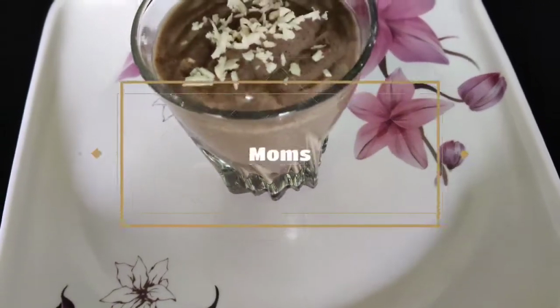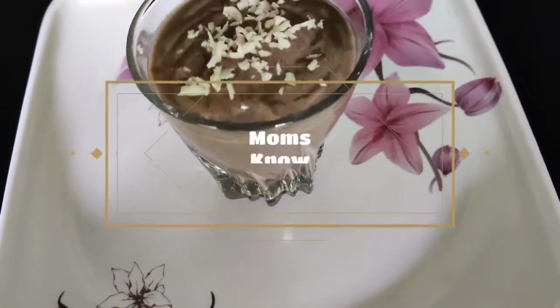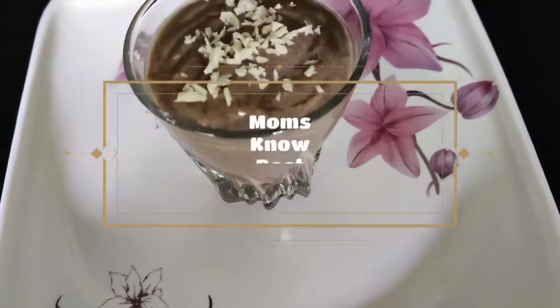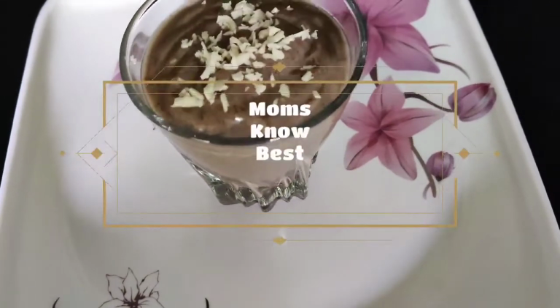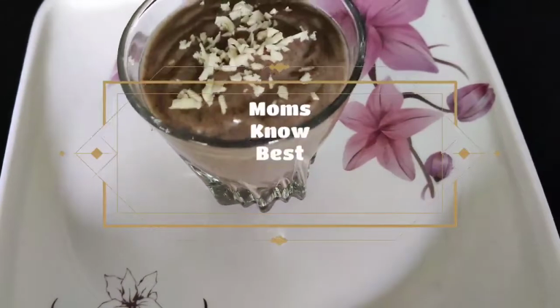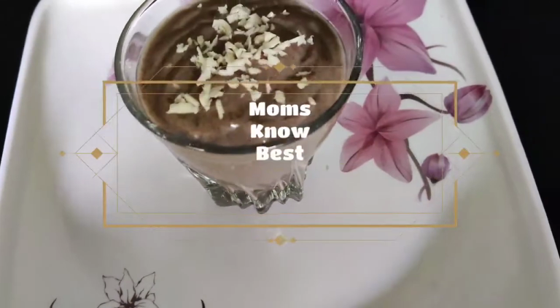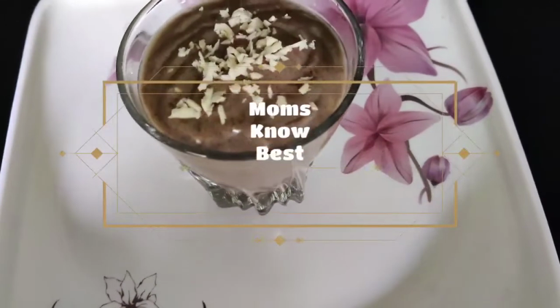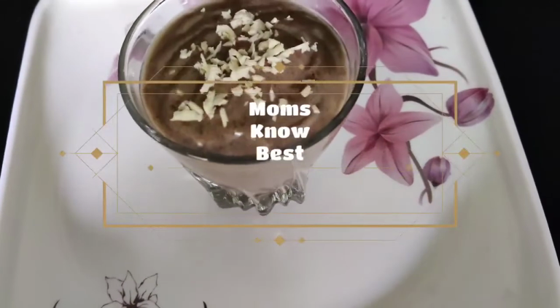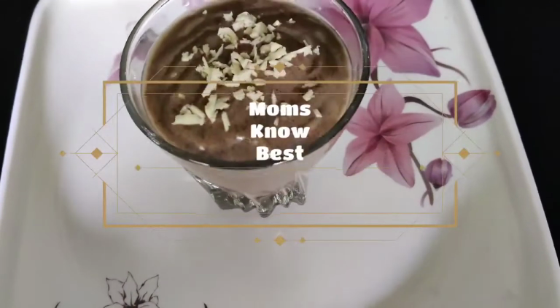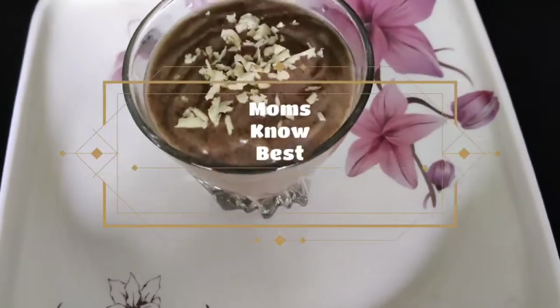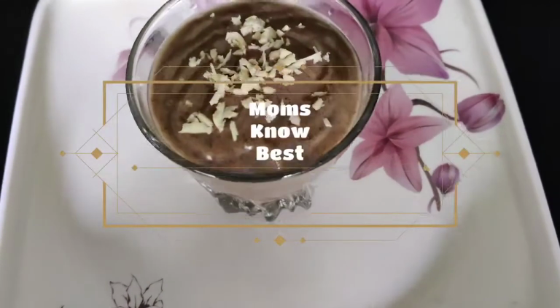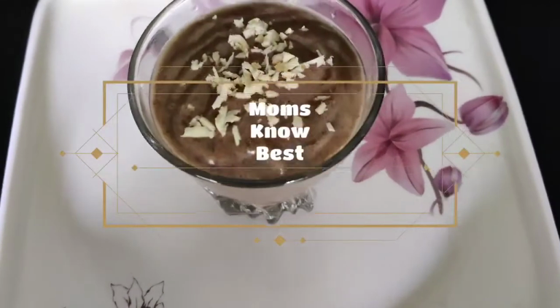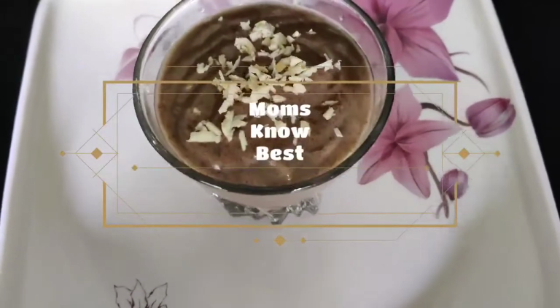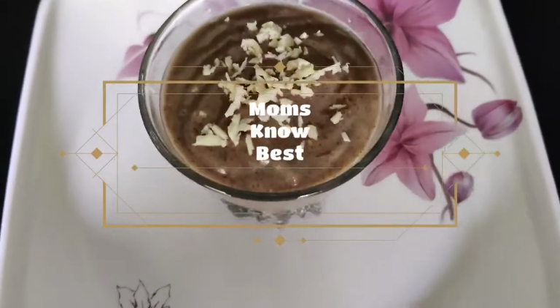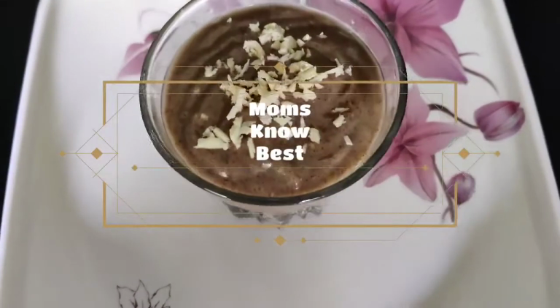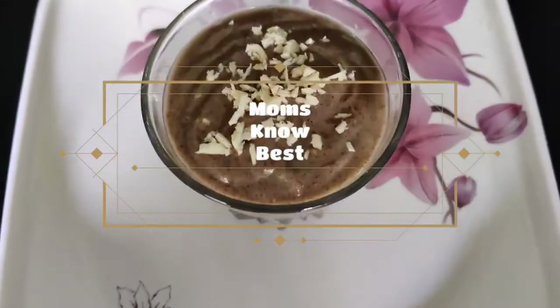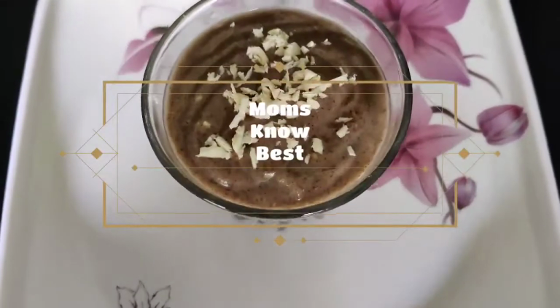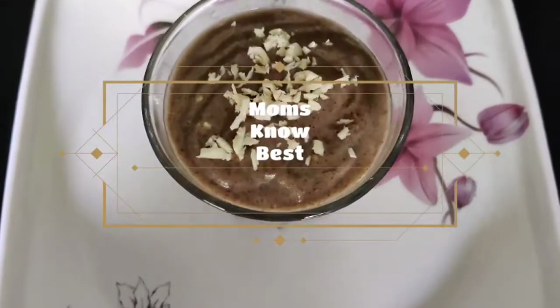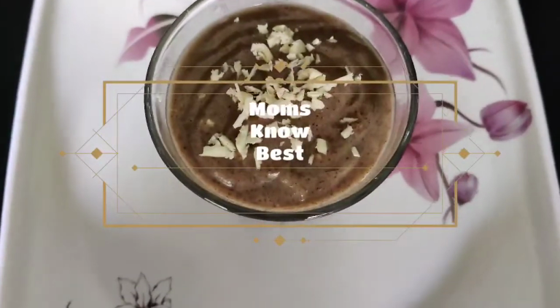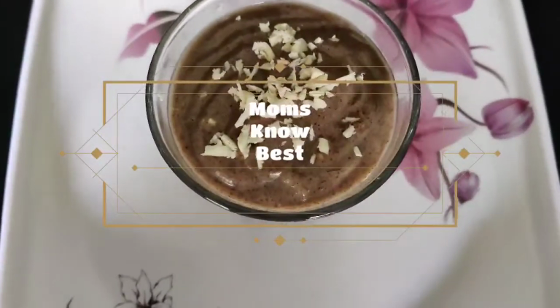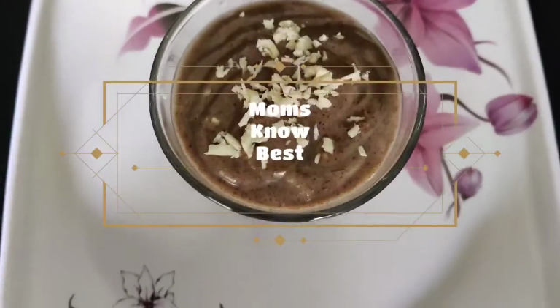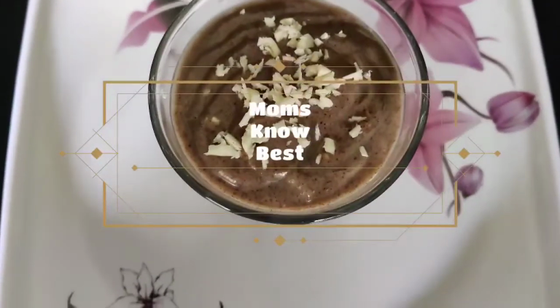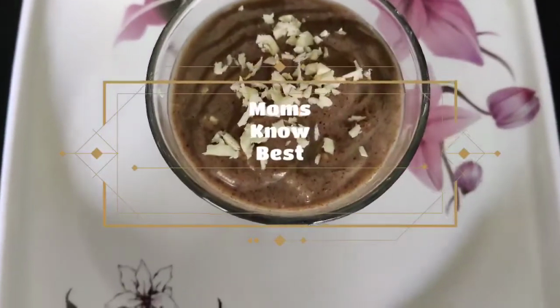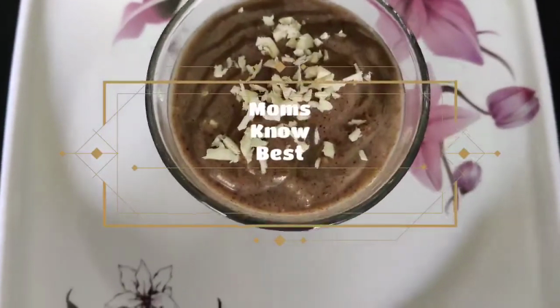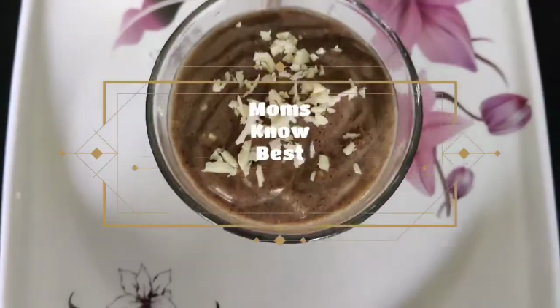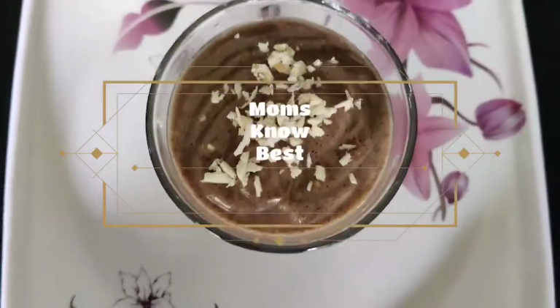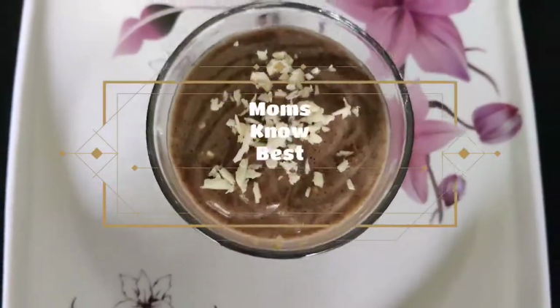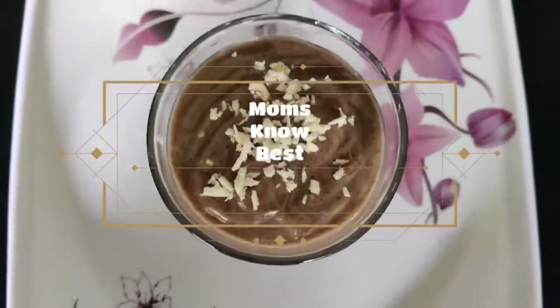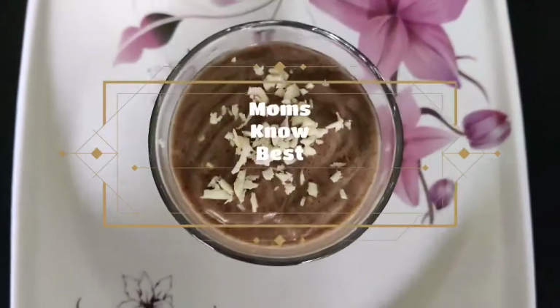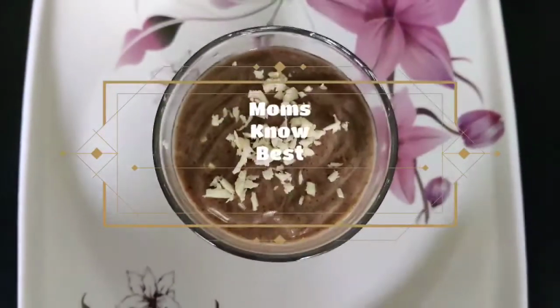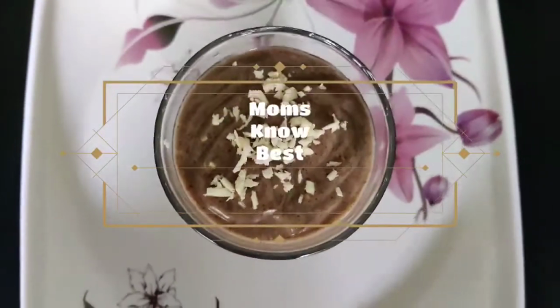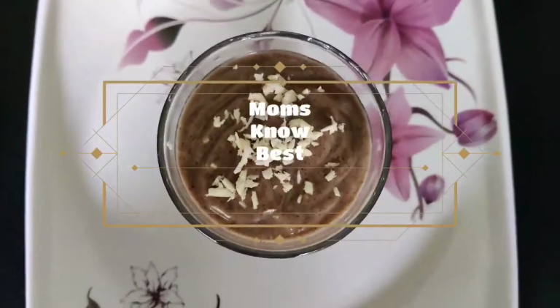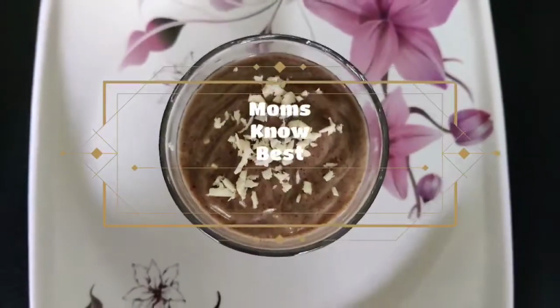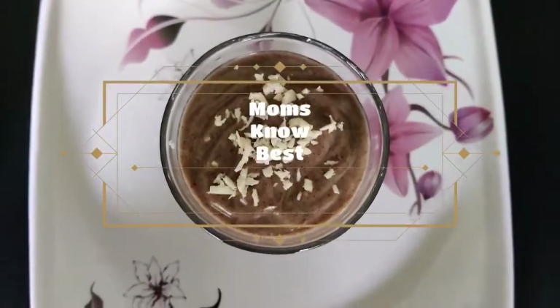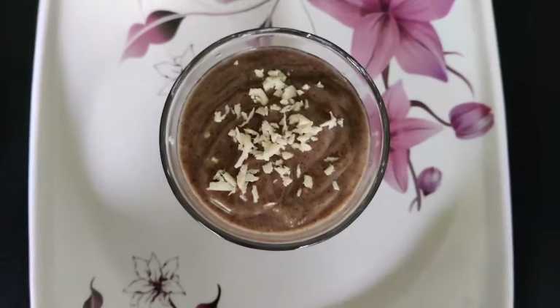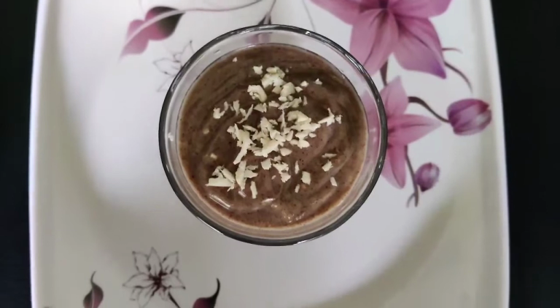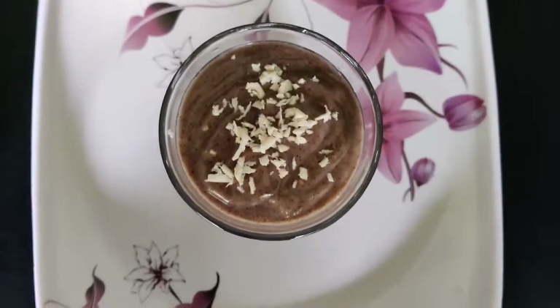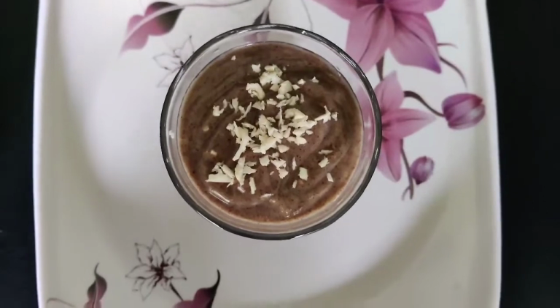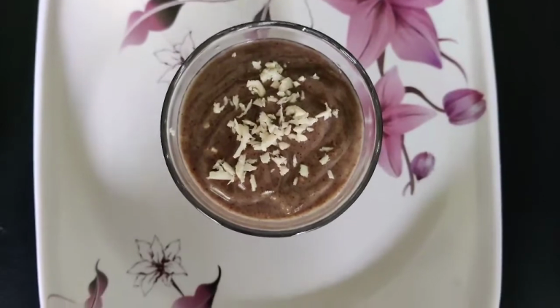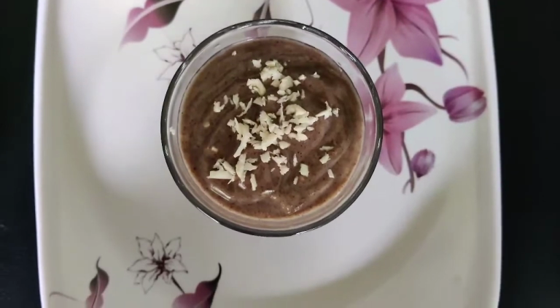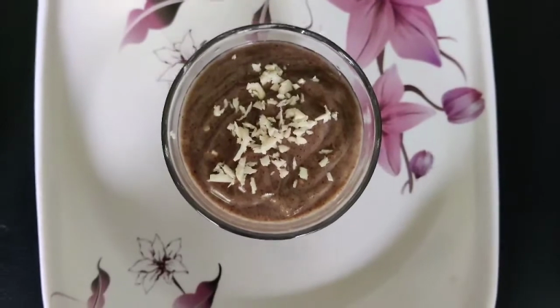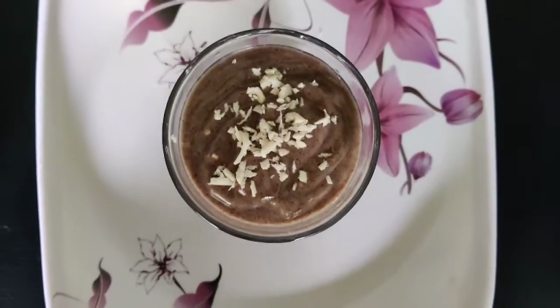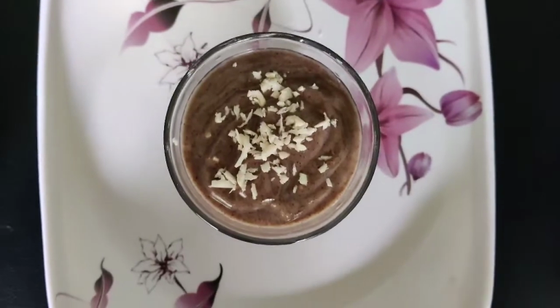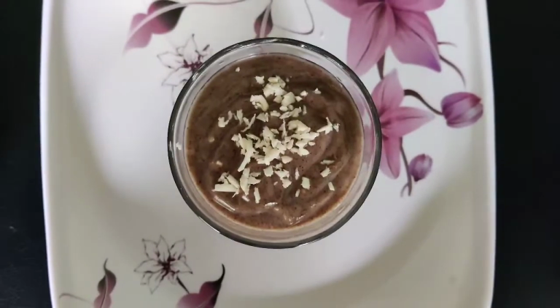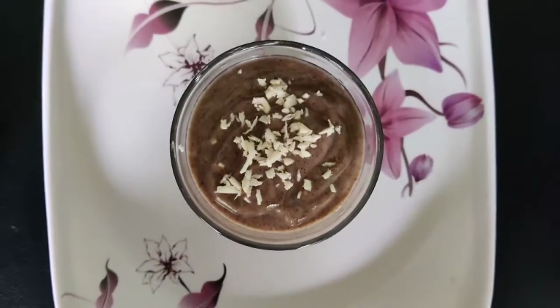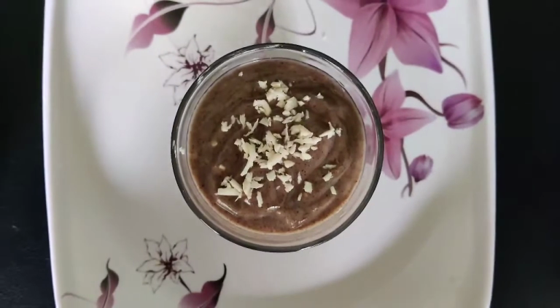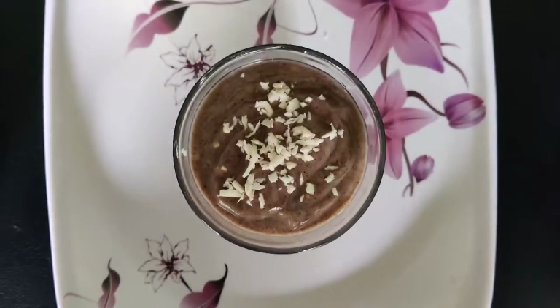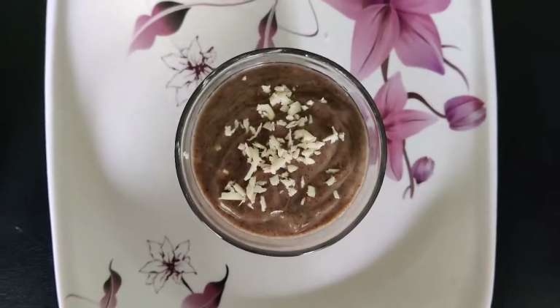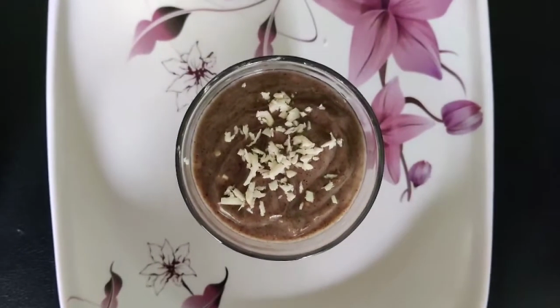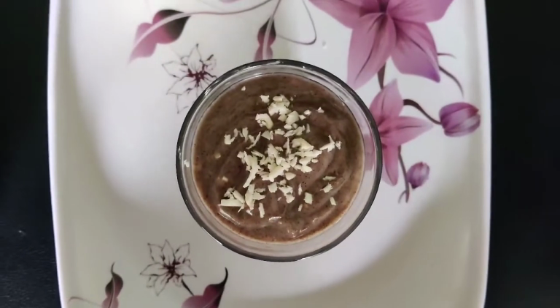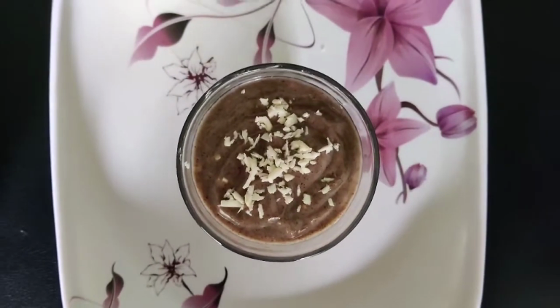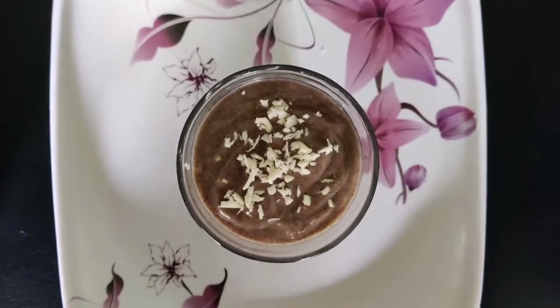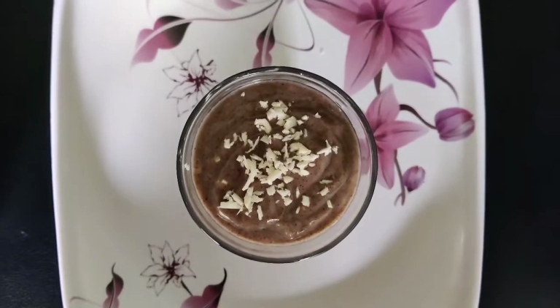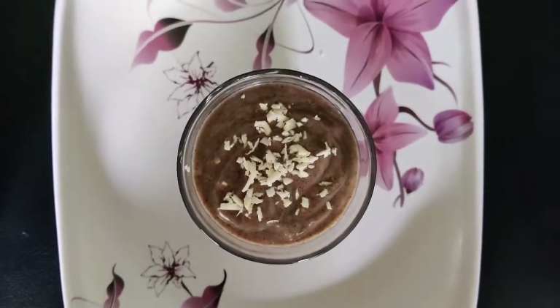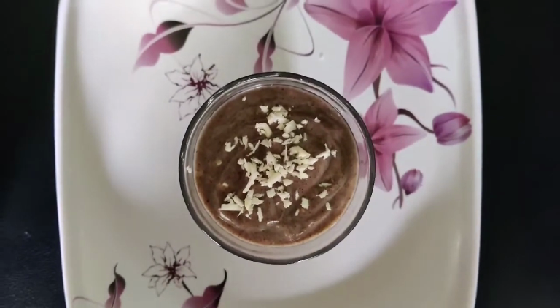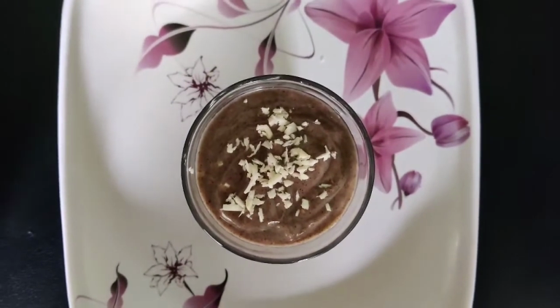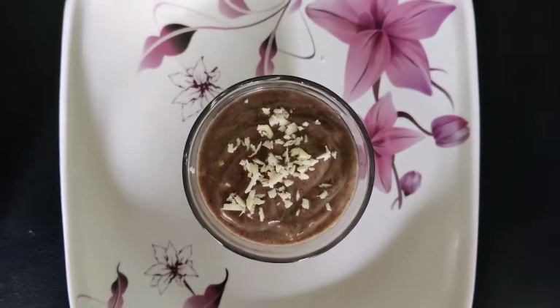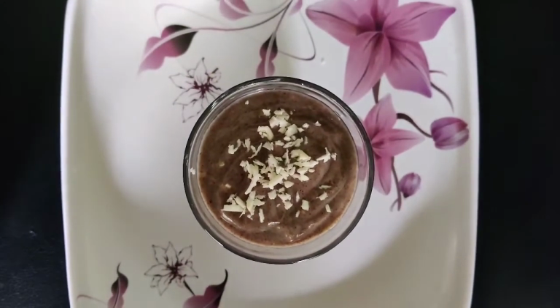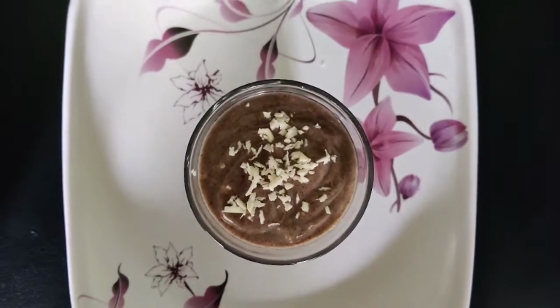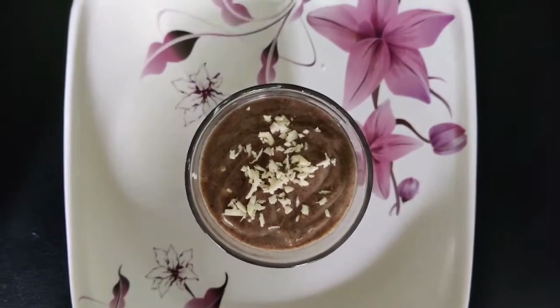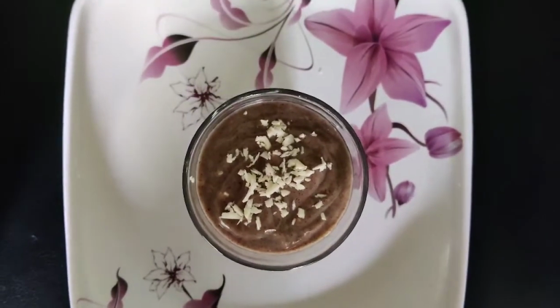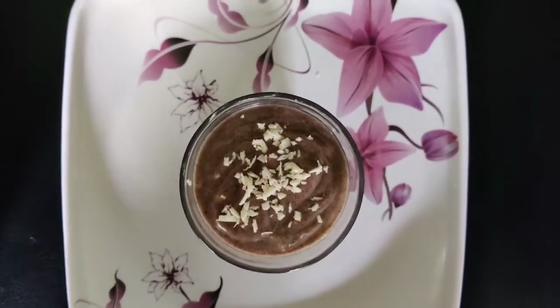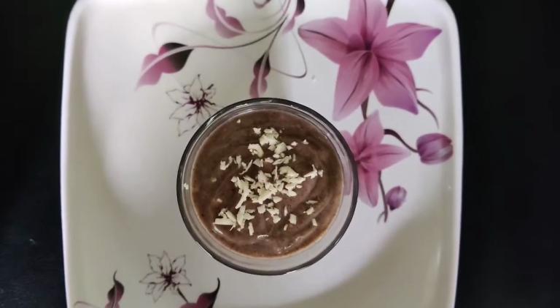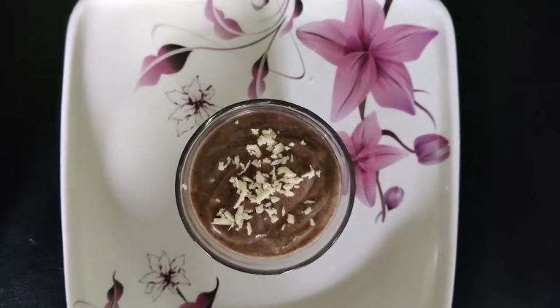Hello everyone, welcome to my channel. Today I'm gonna show you how to make ragi porridge for your kids.